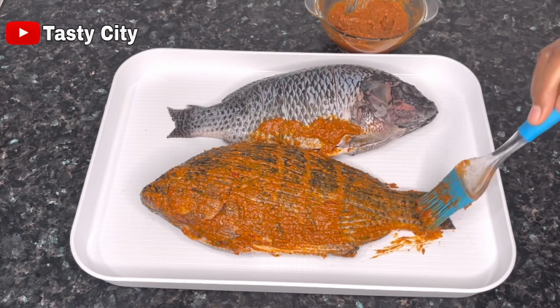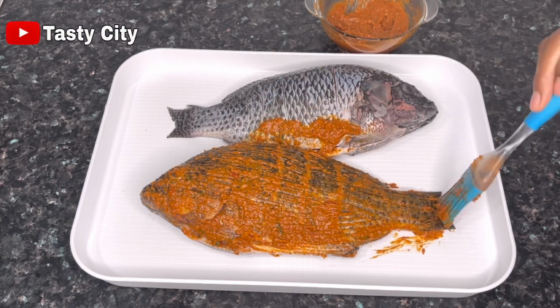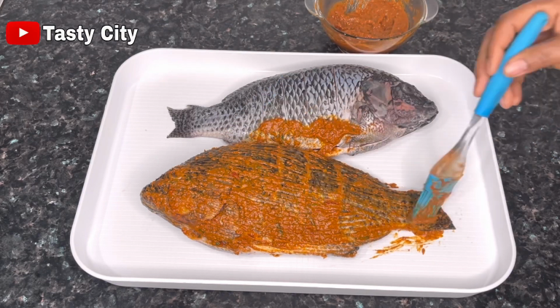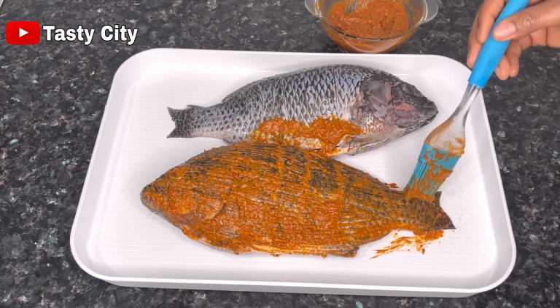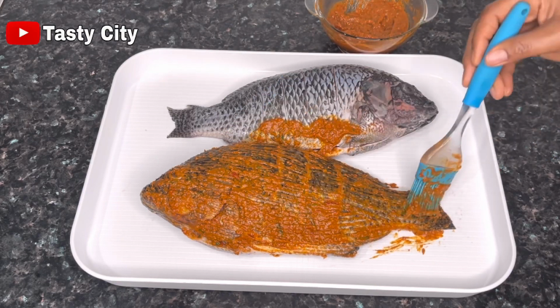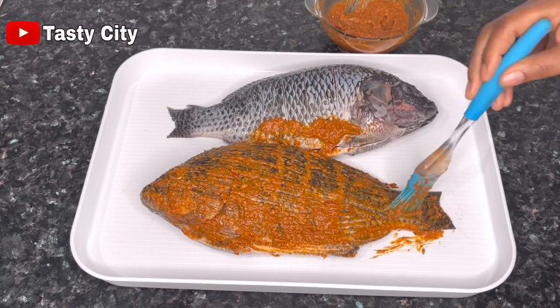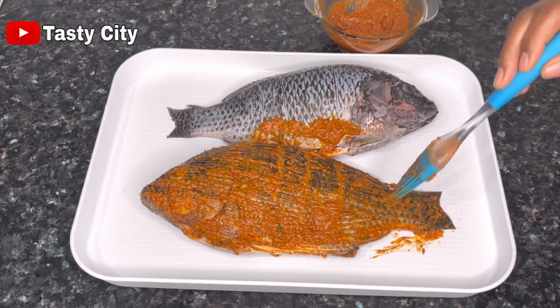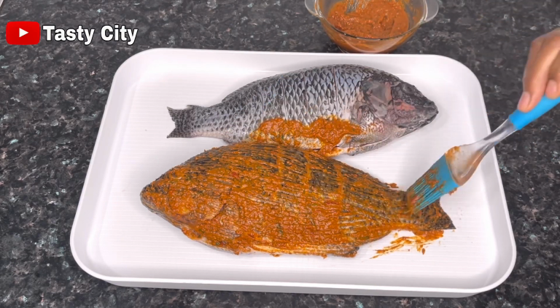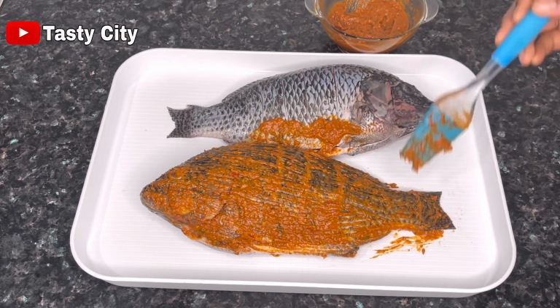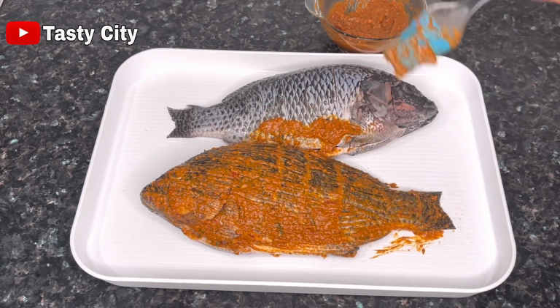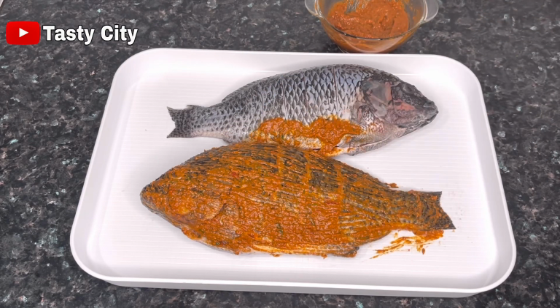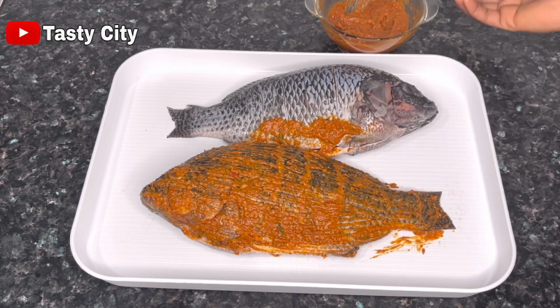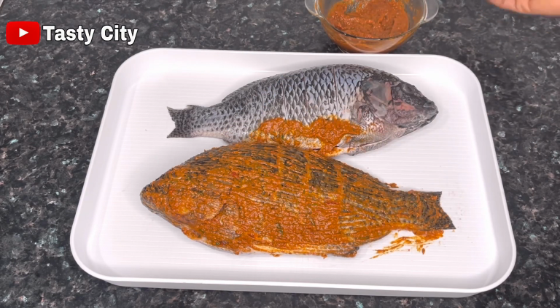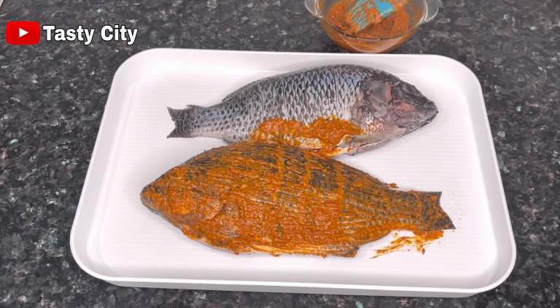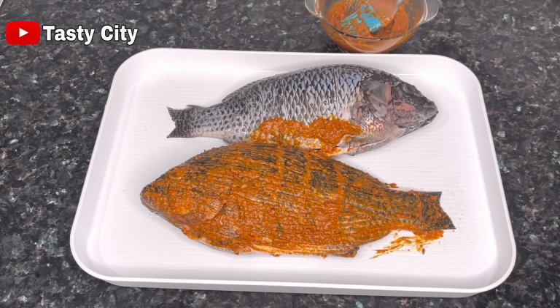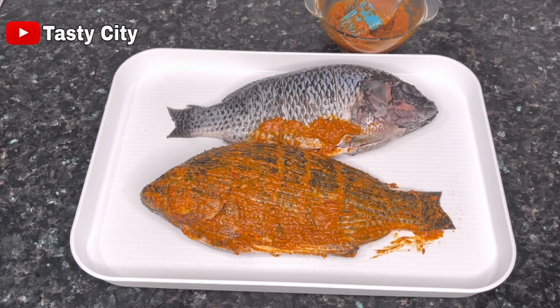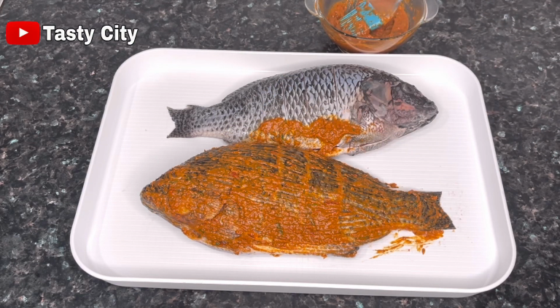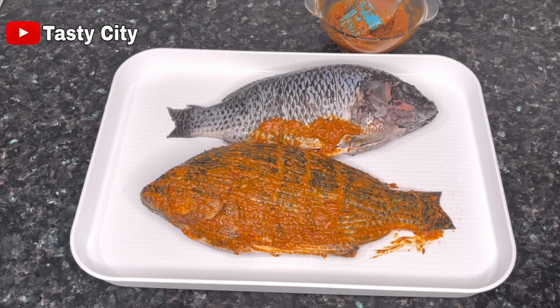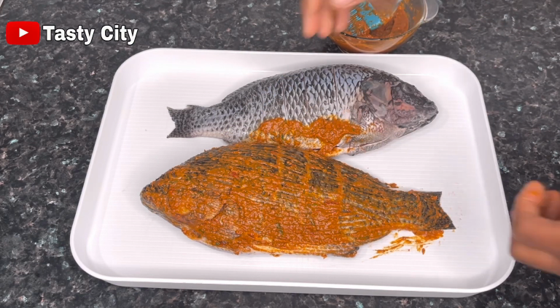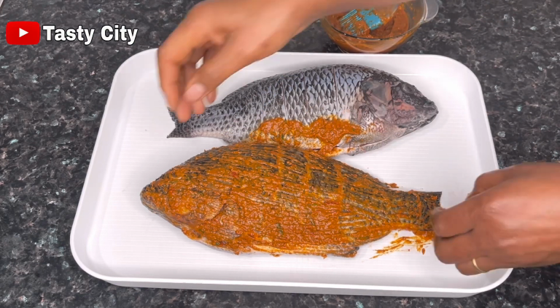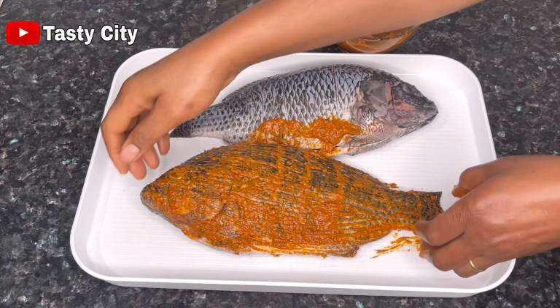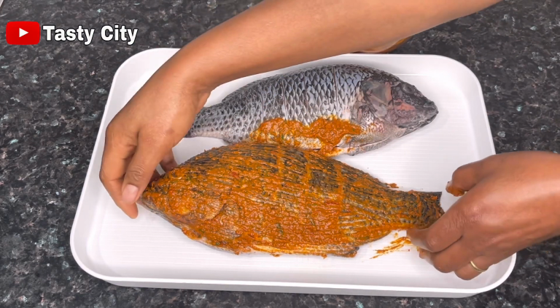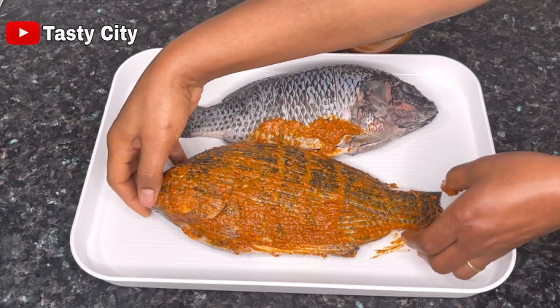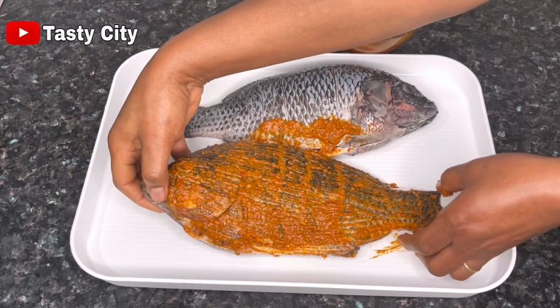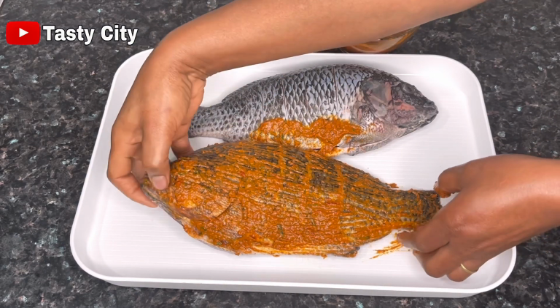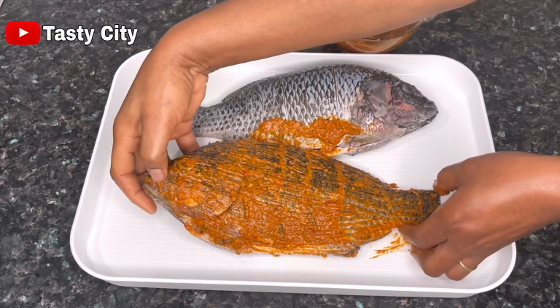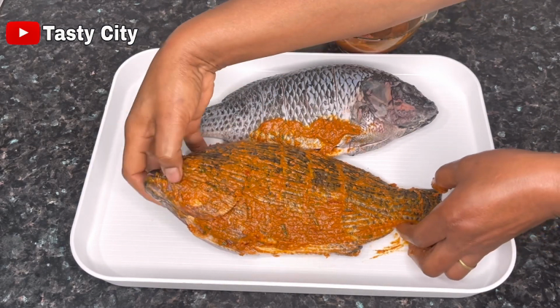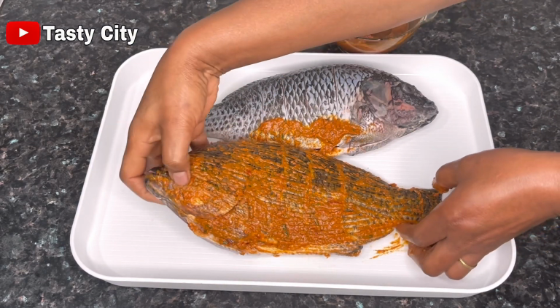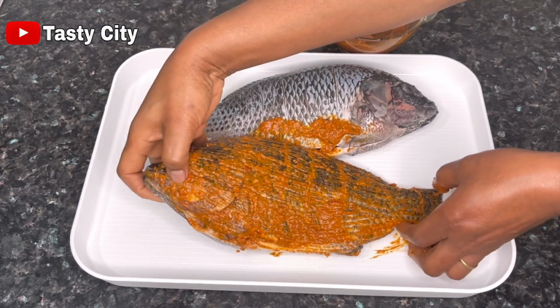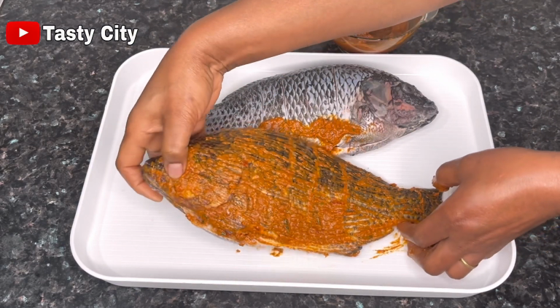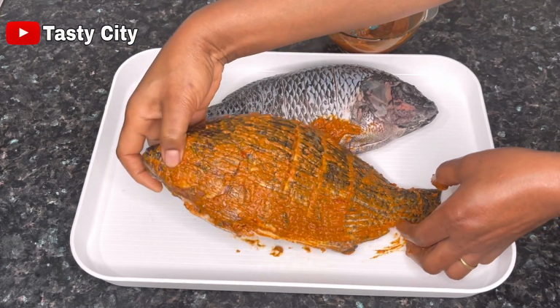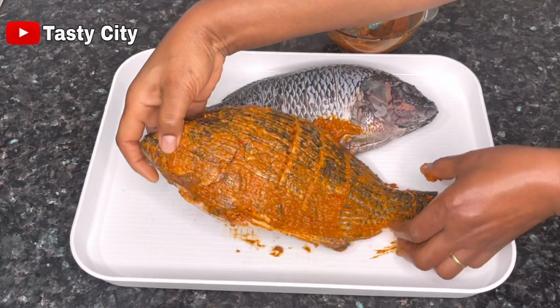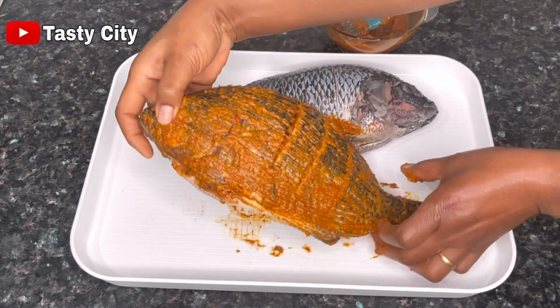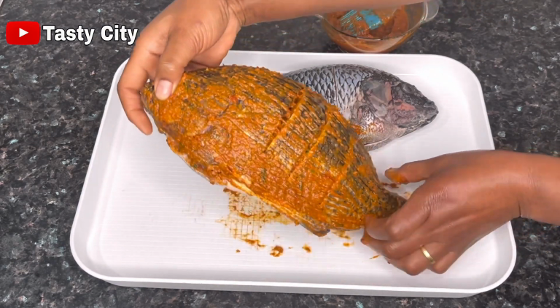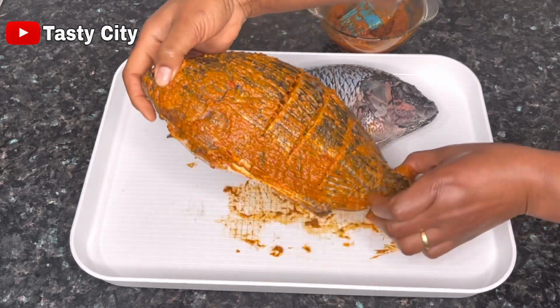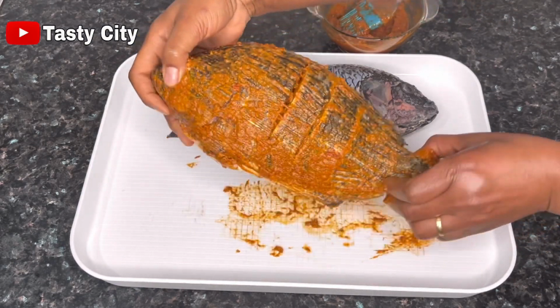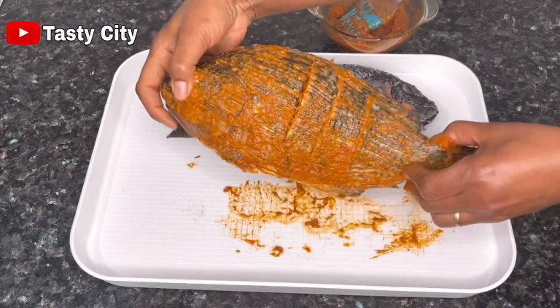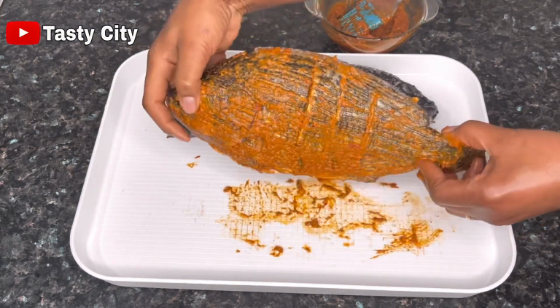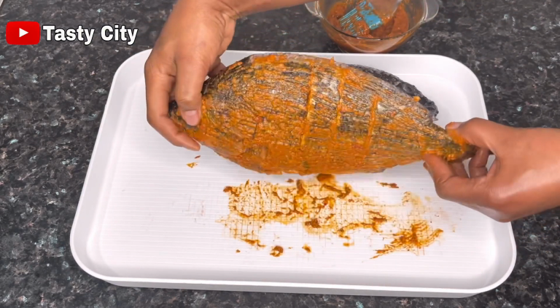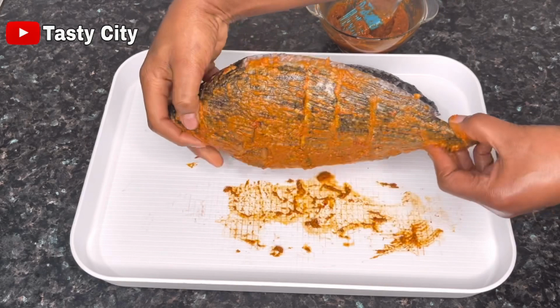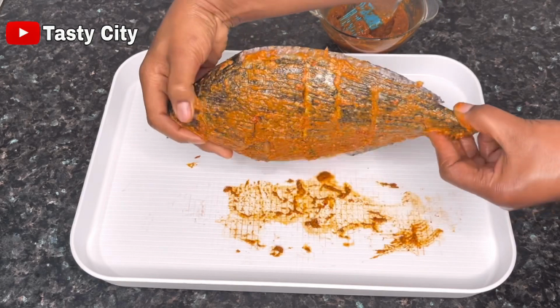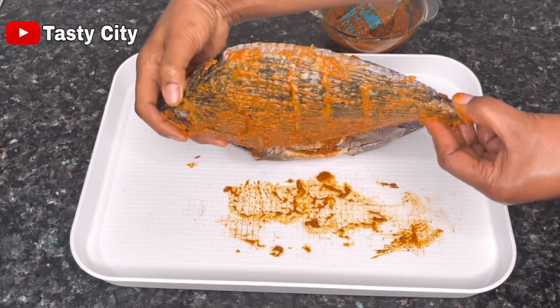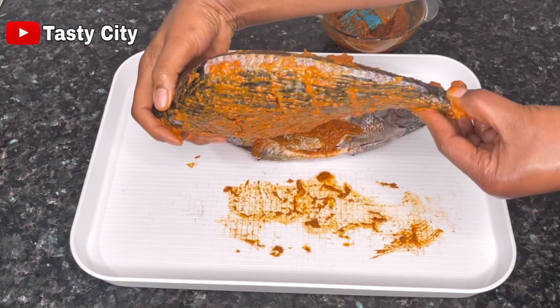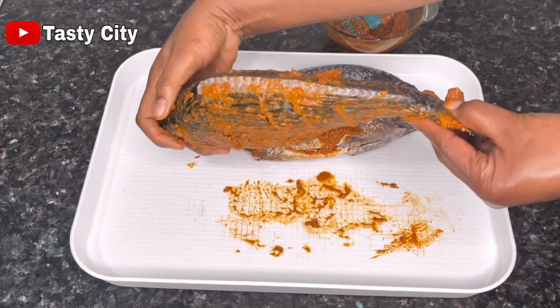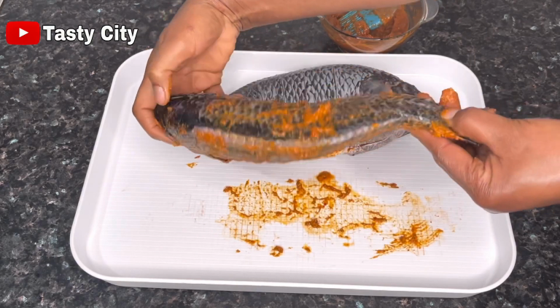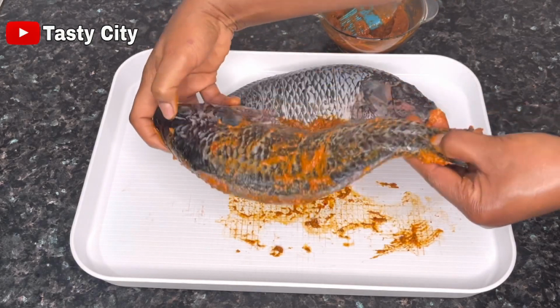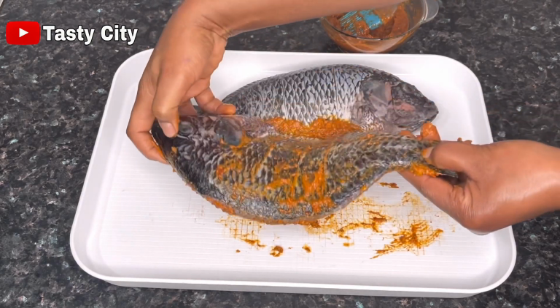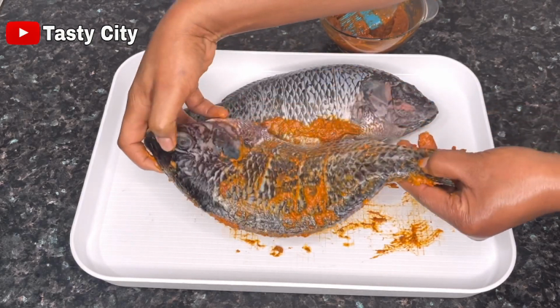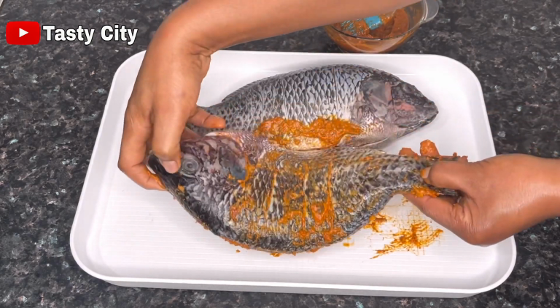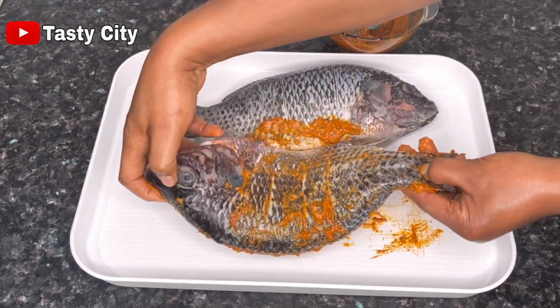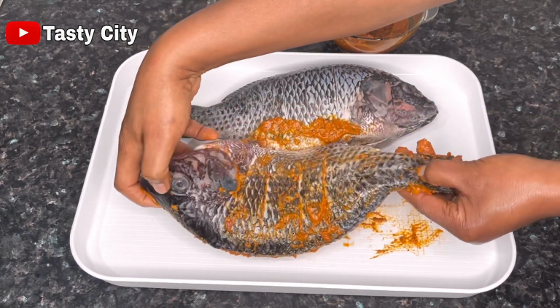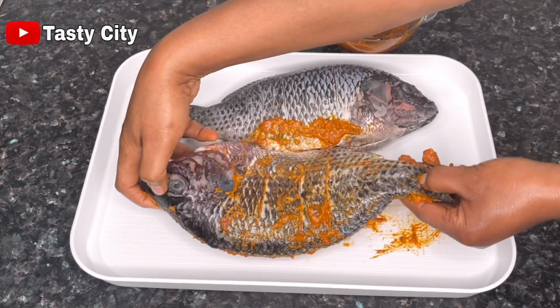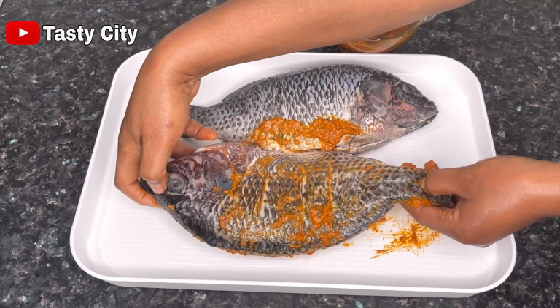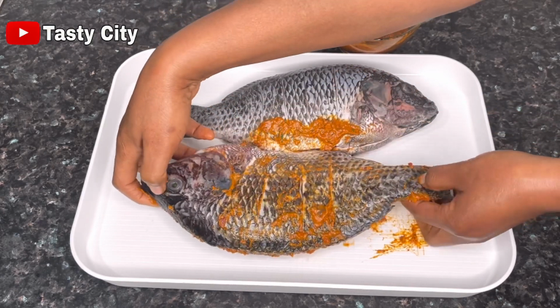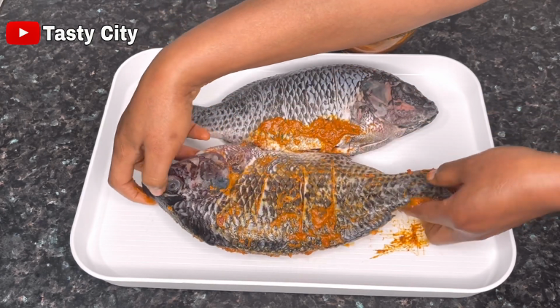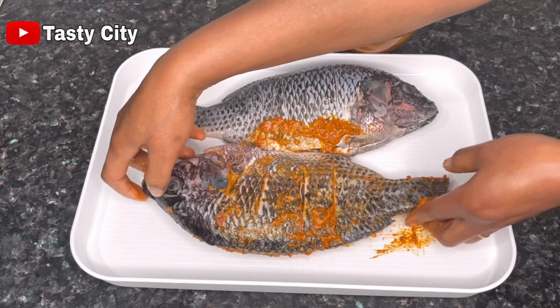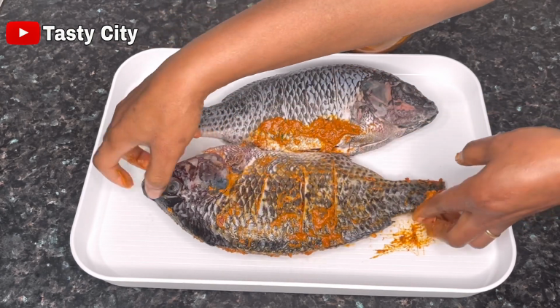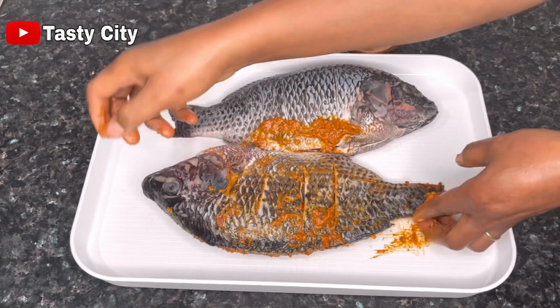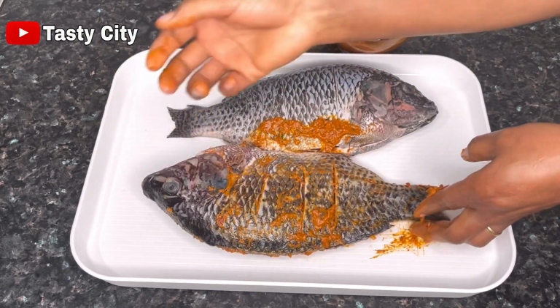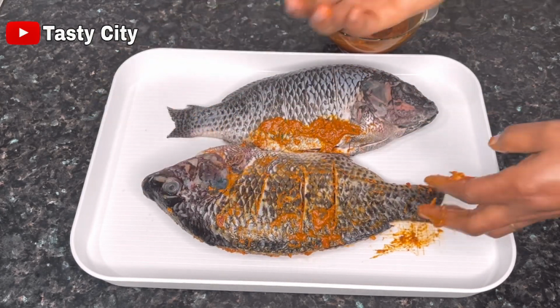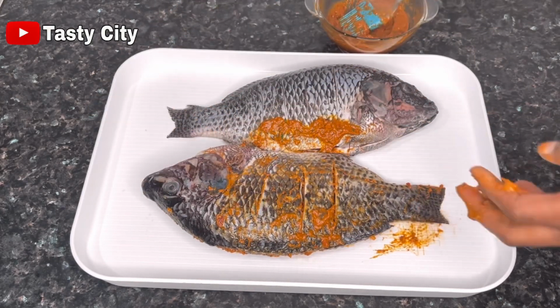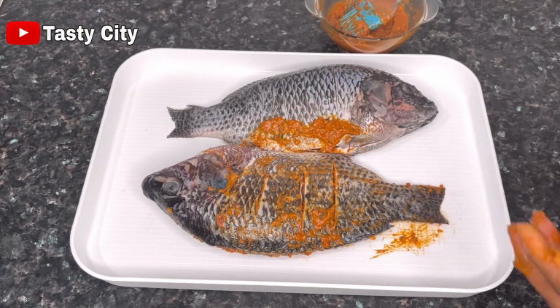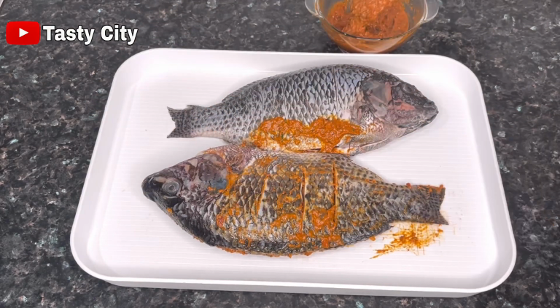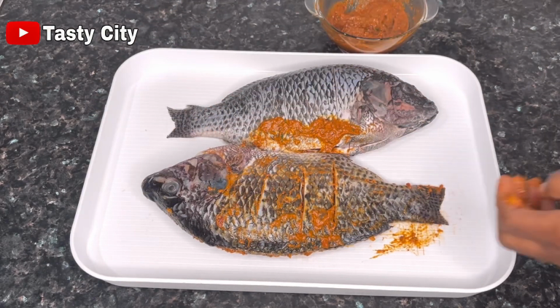Once you're done with one side, go ahead and flip the fish and repeat the process with the other side as well.